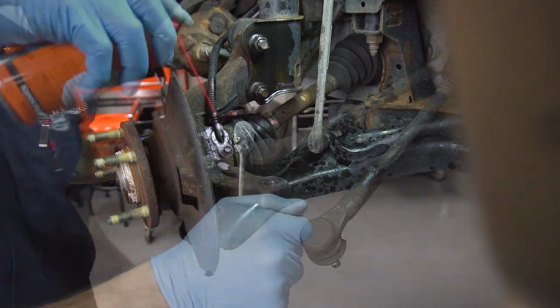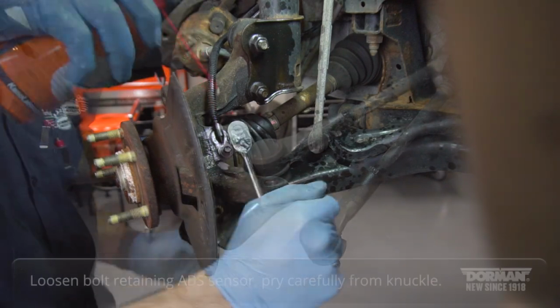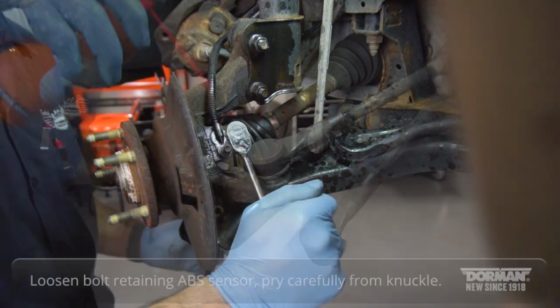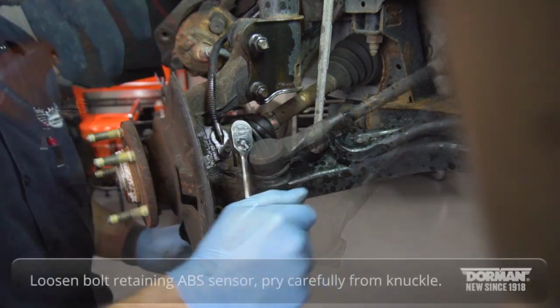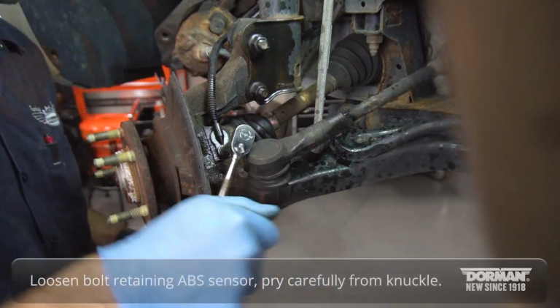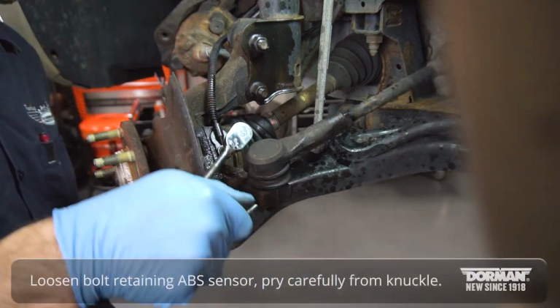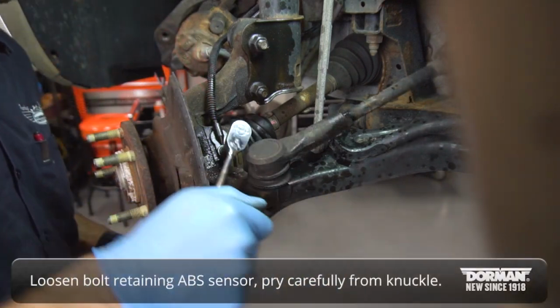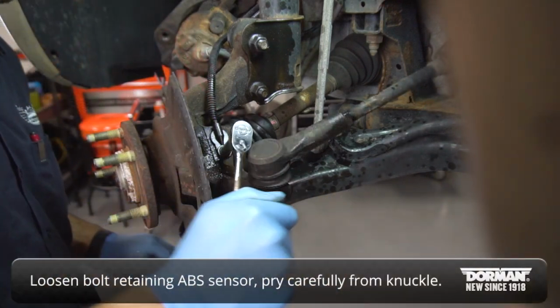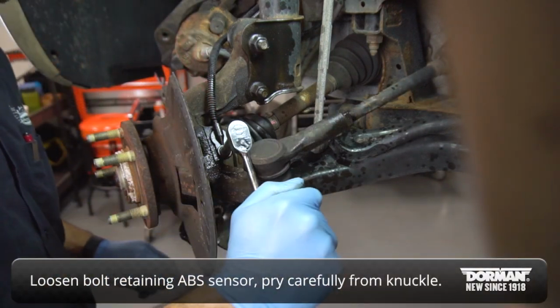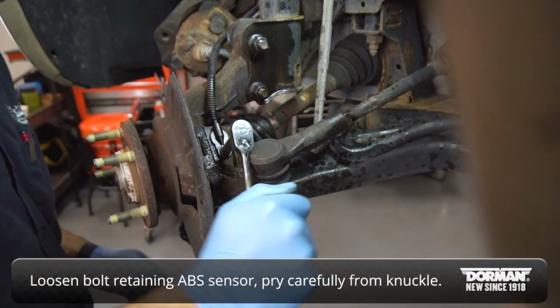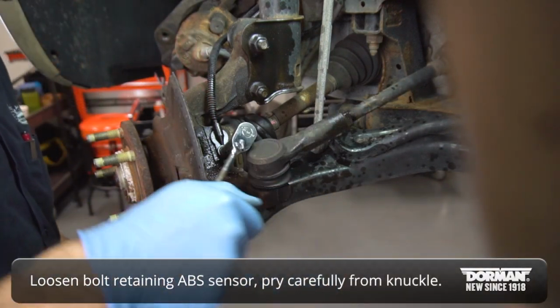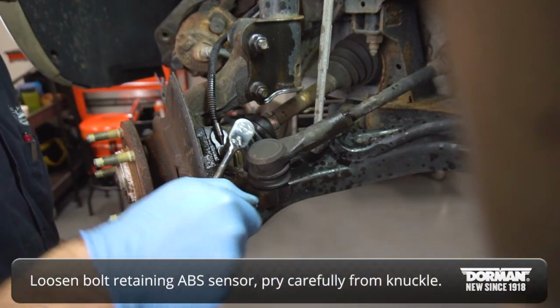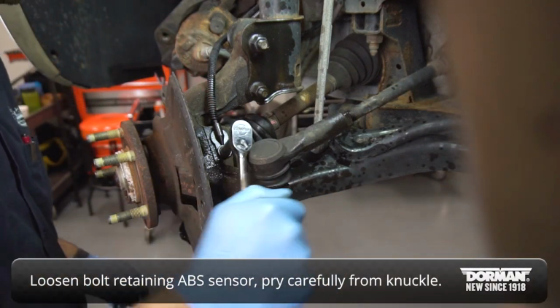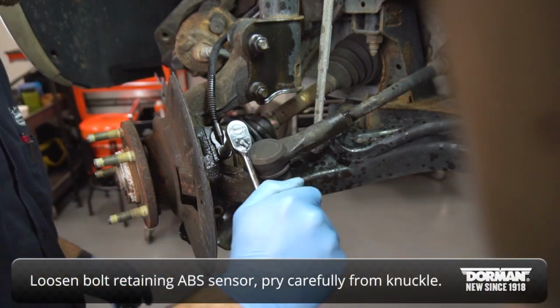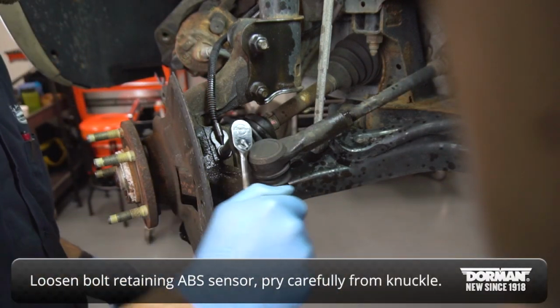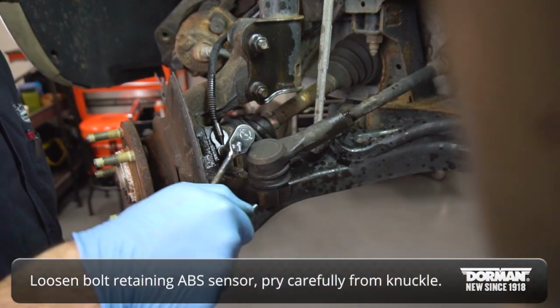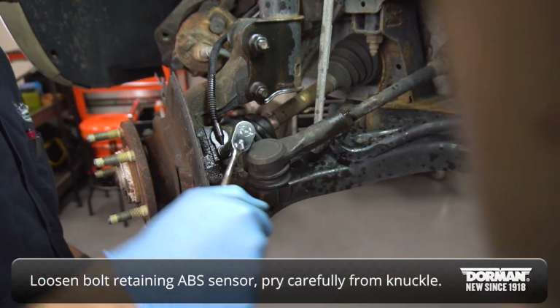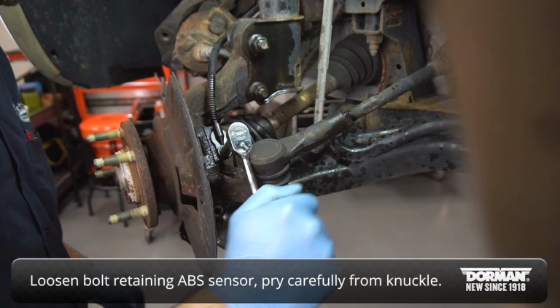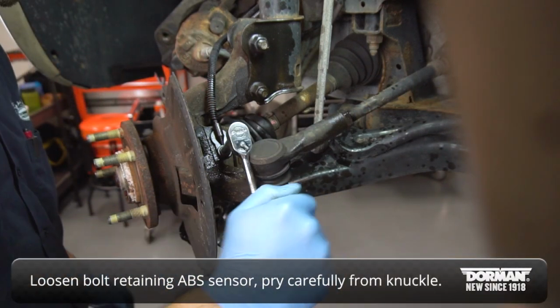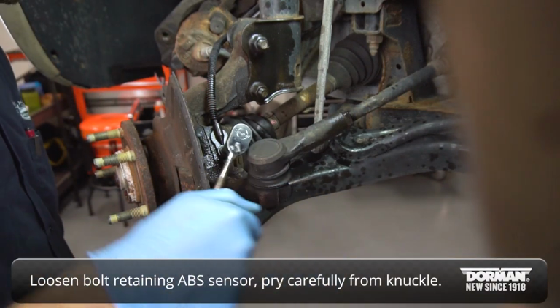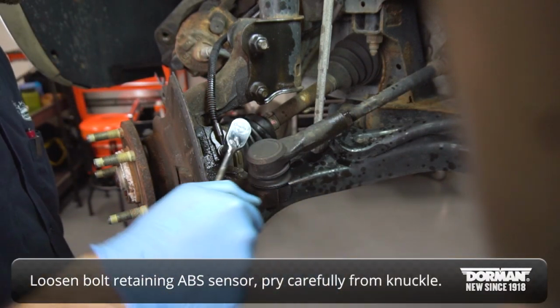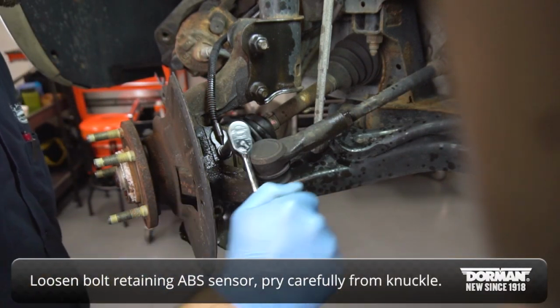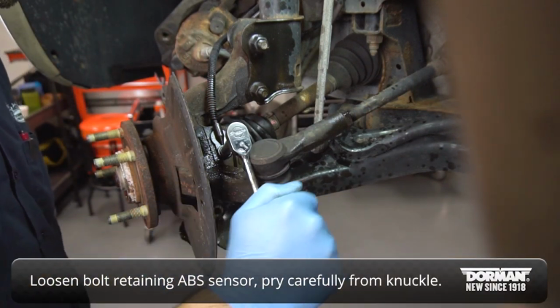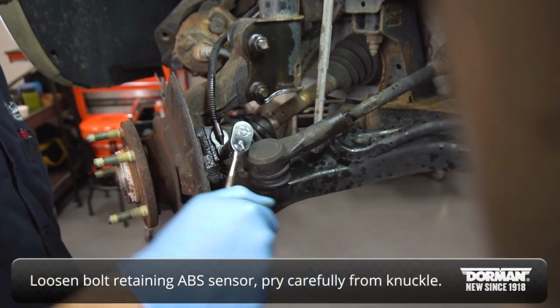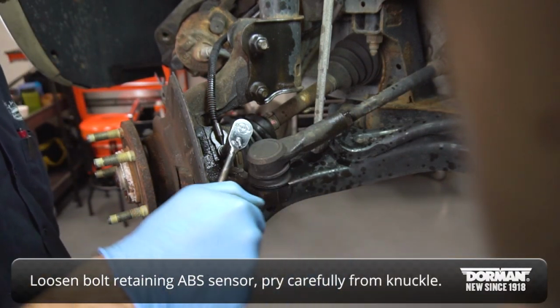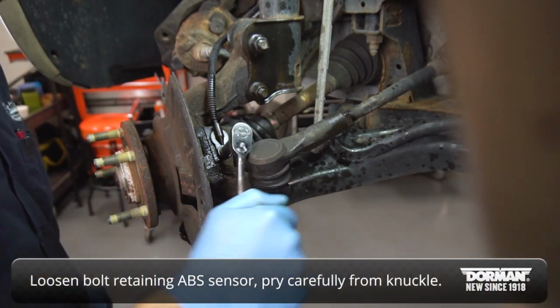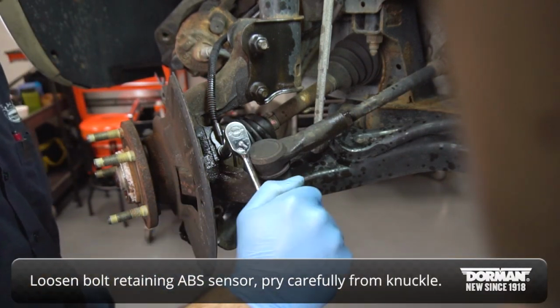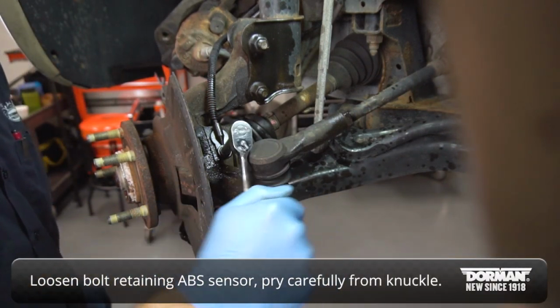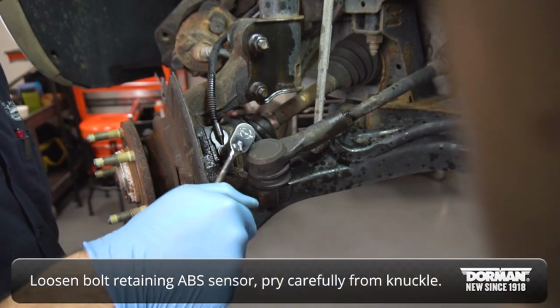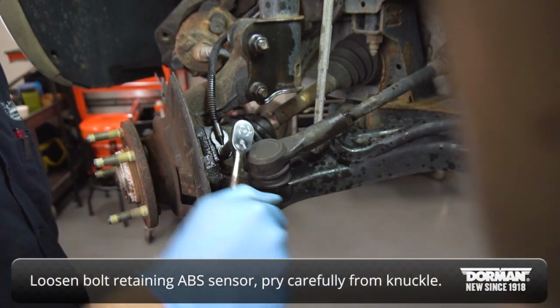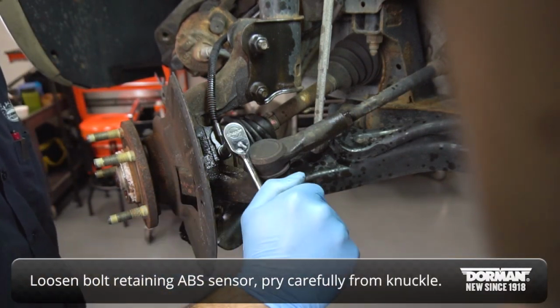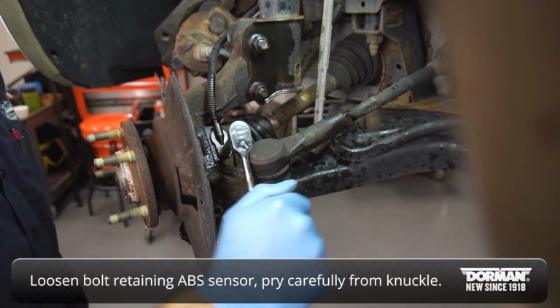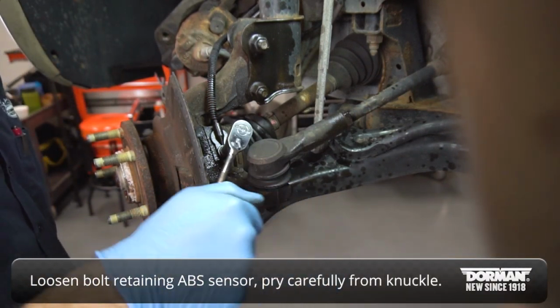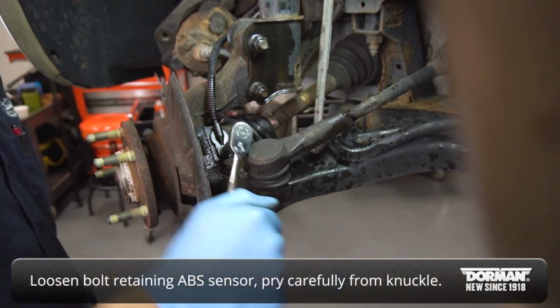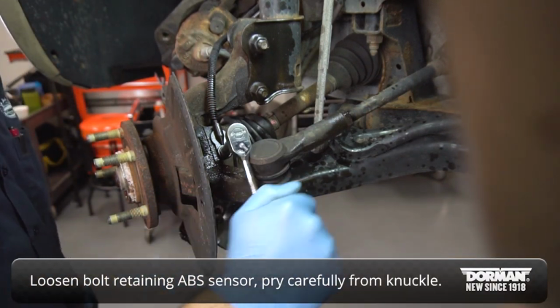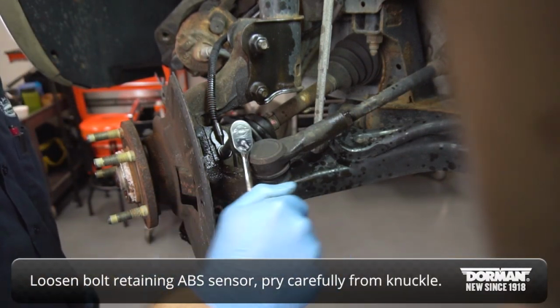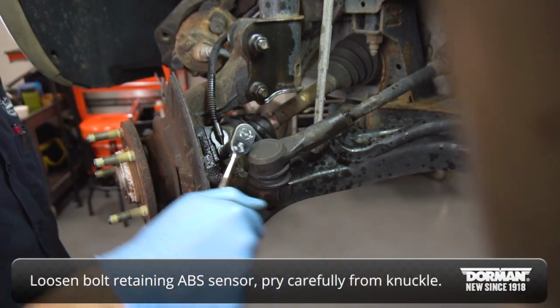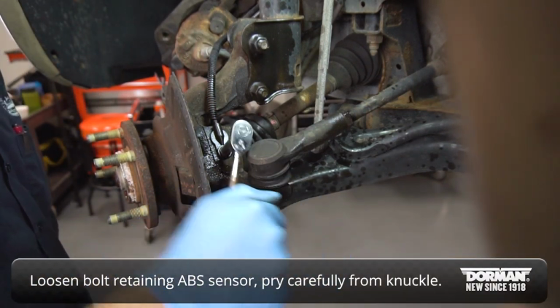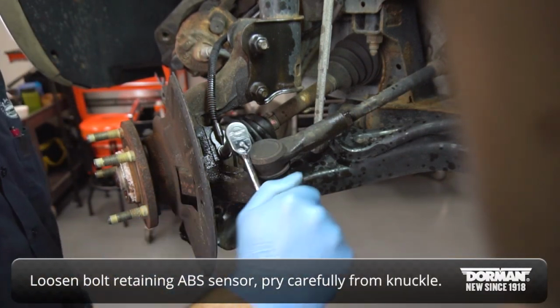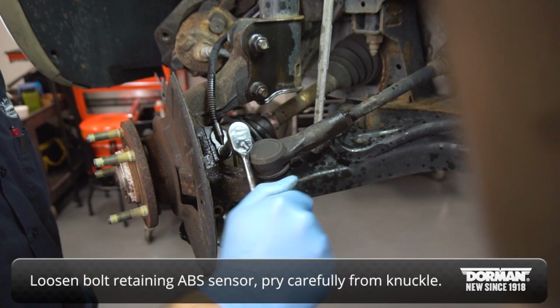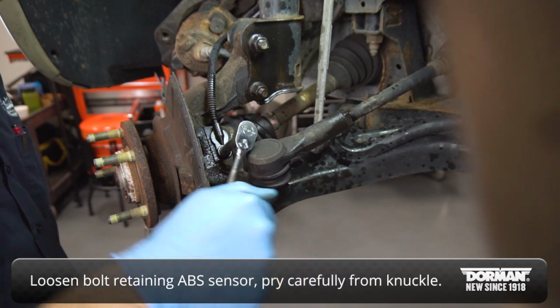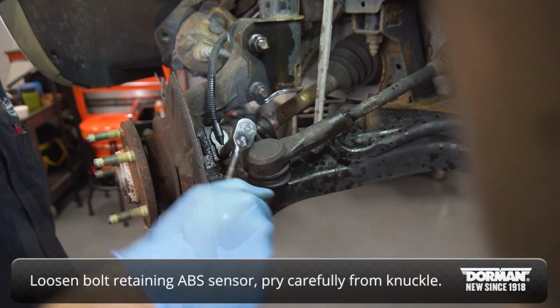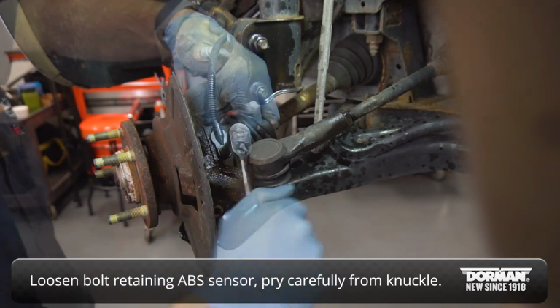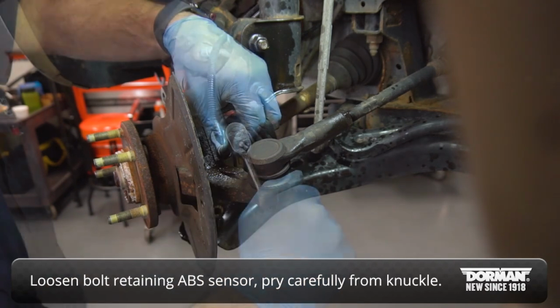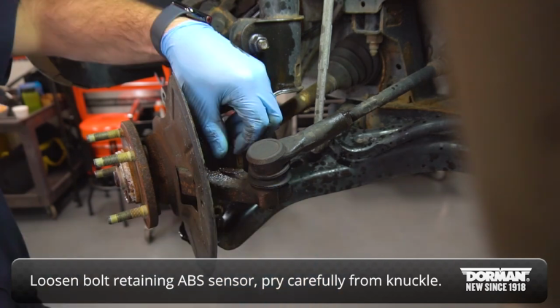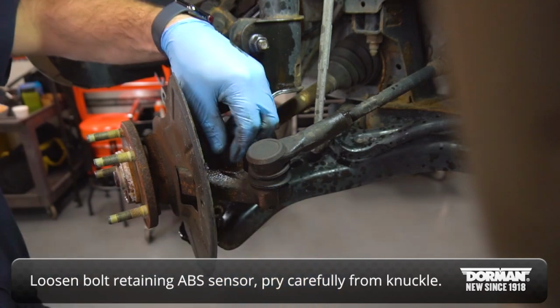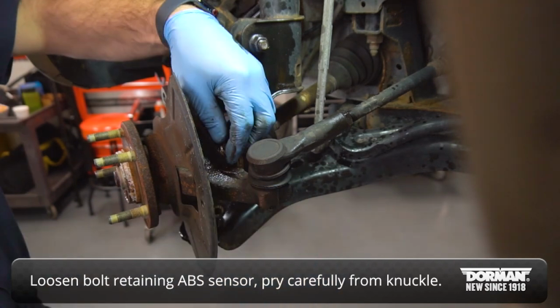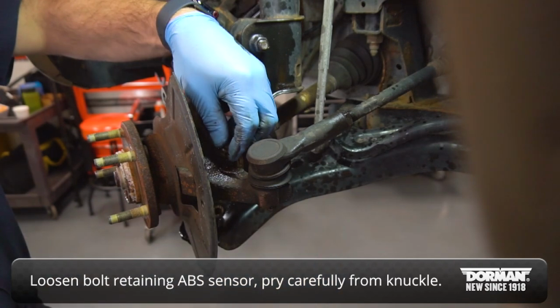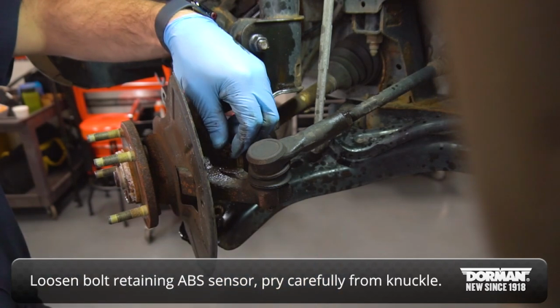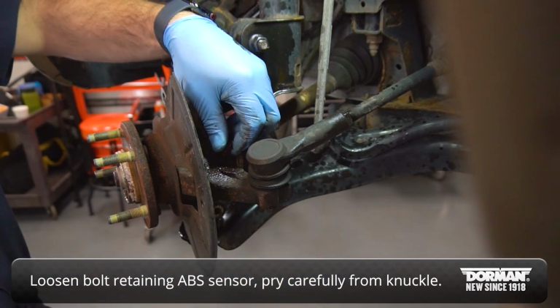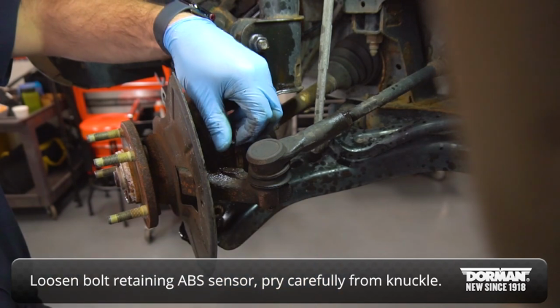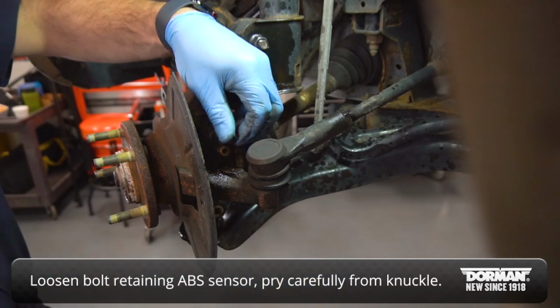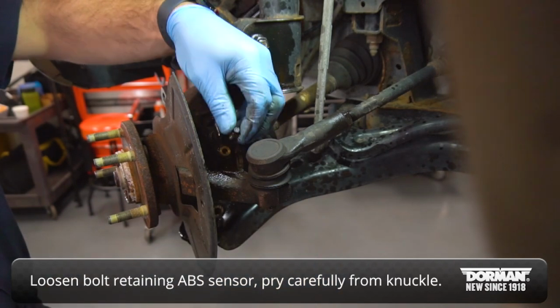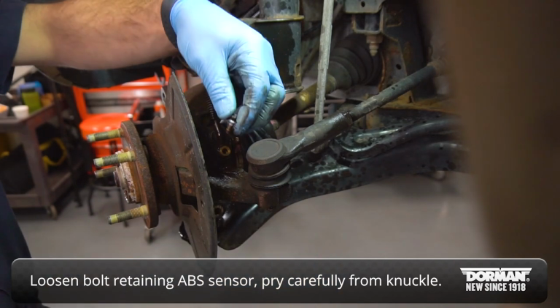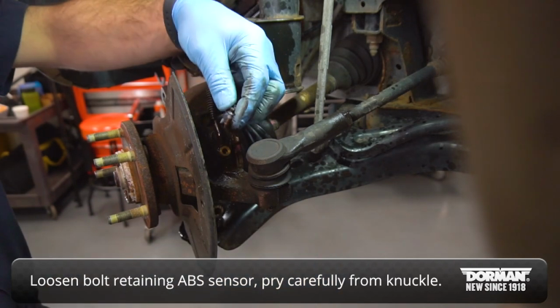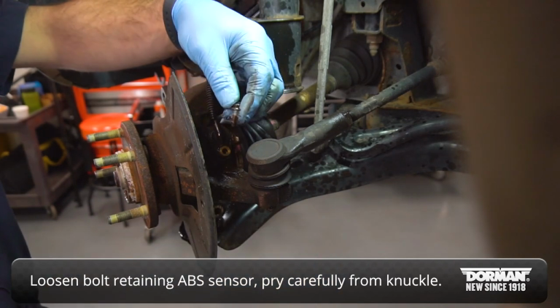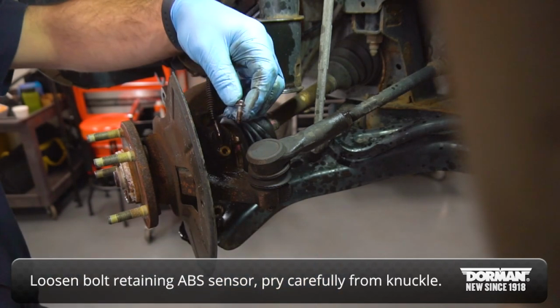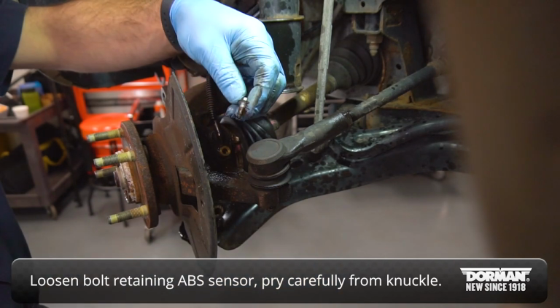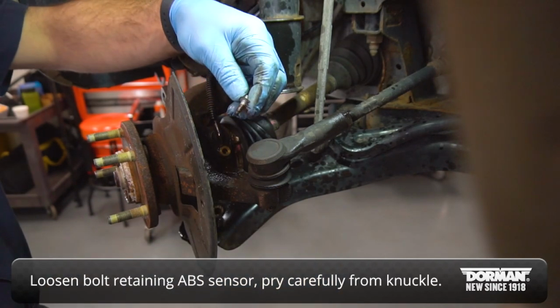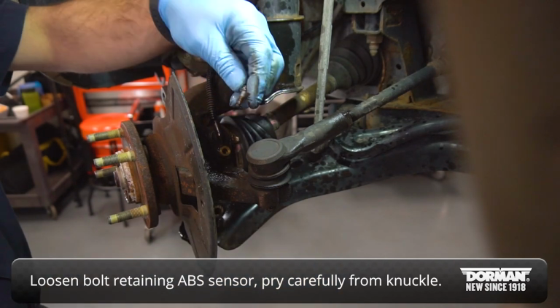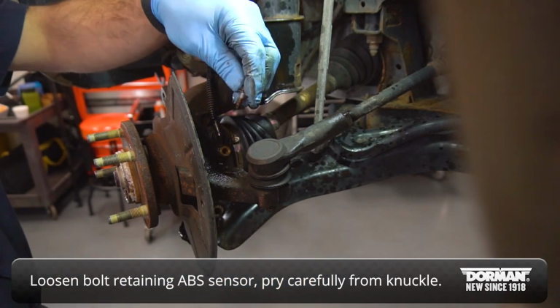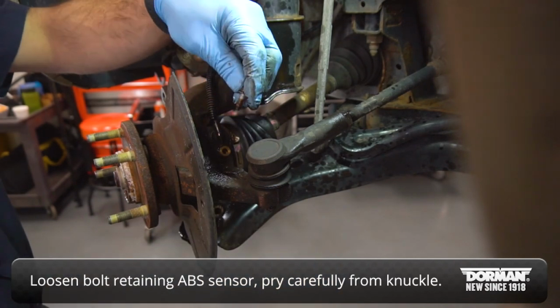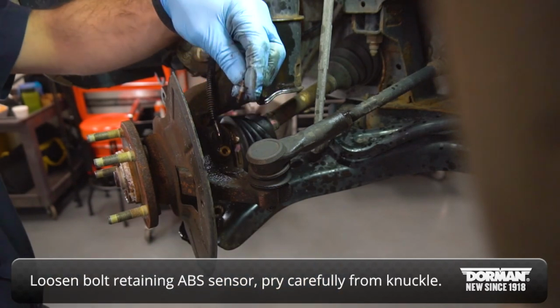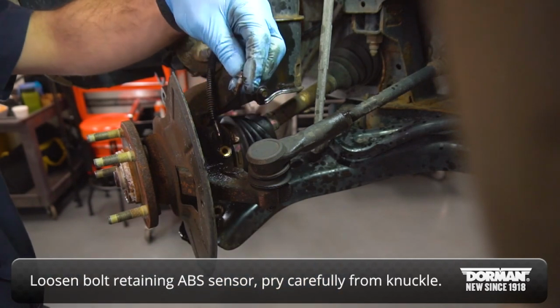Loosen the bolt retaining the ABS sensor and carefully pry the sensor from the knuckle, being careful not to damage its electrical harness.